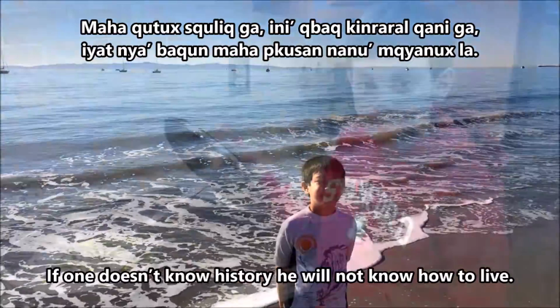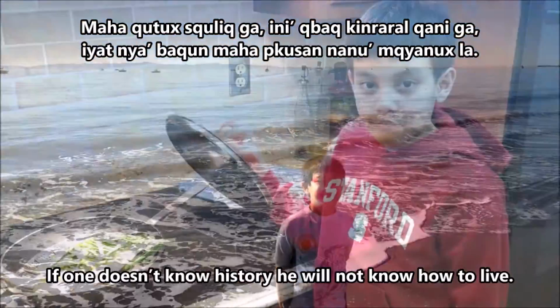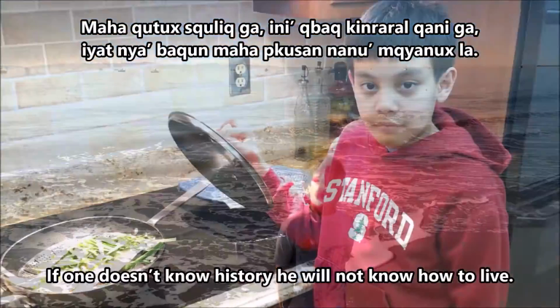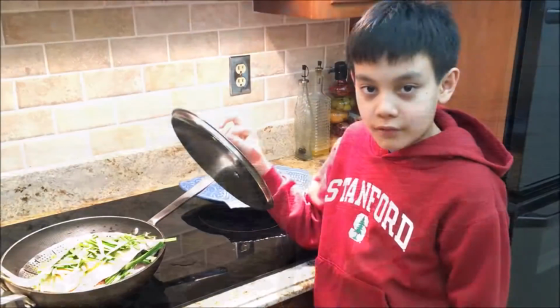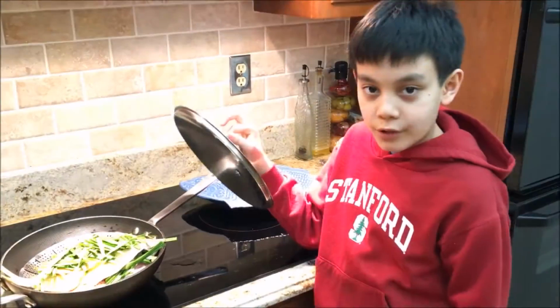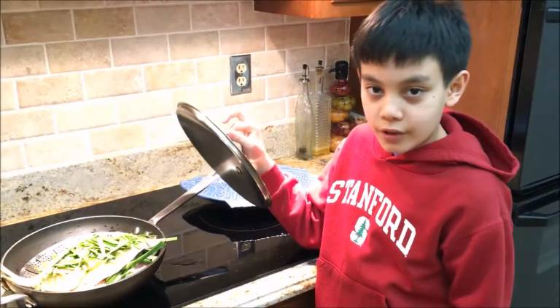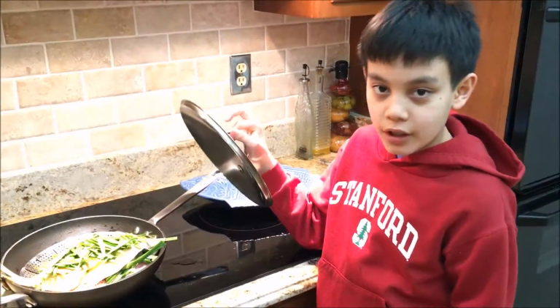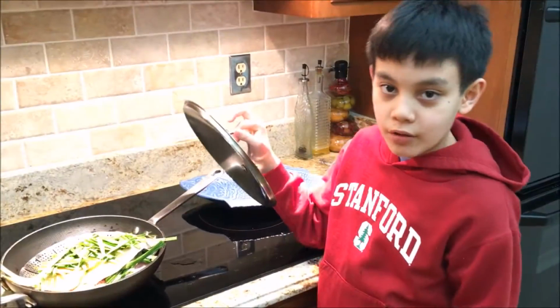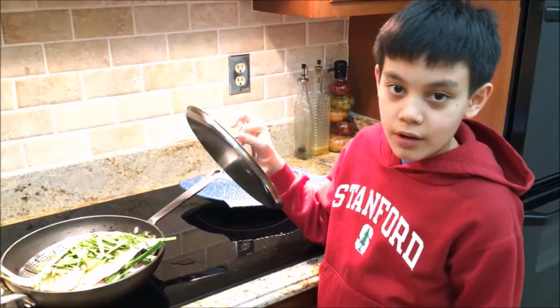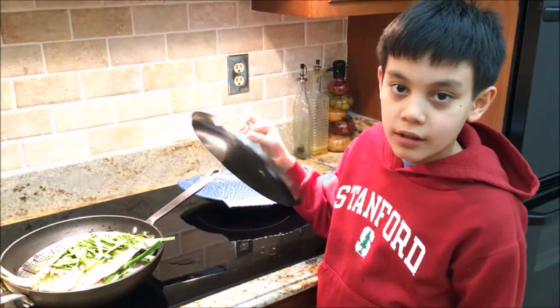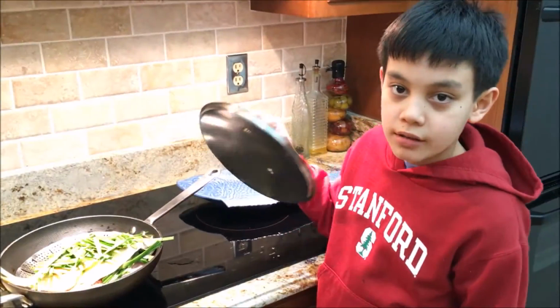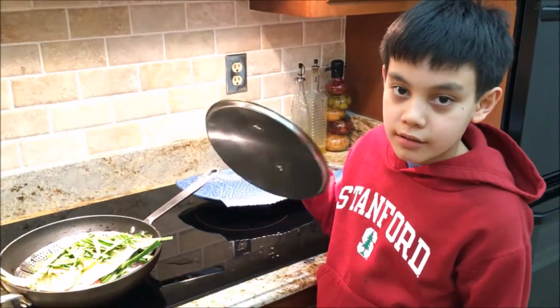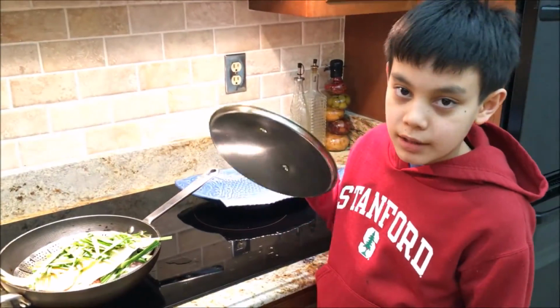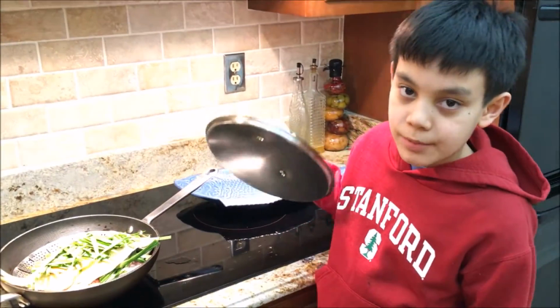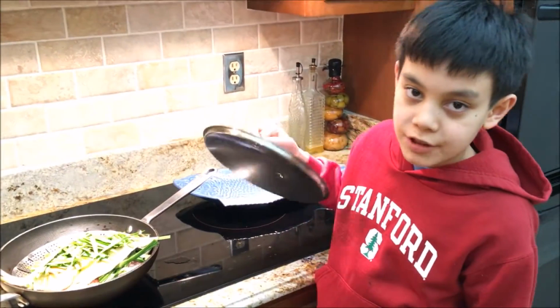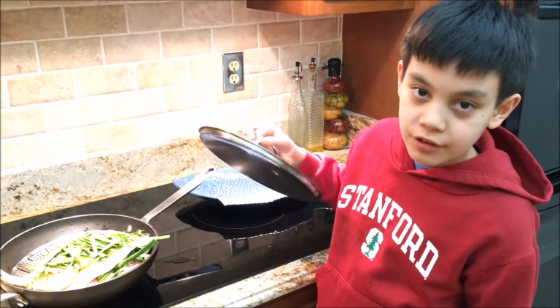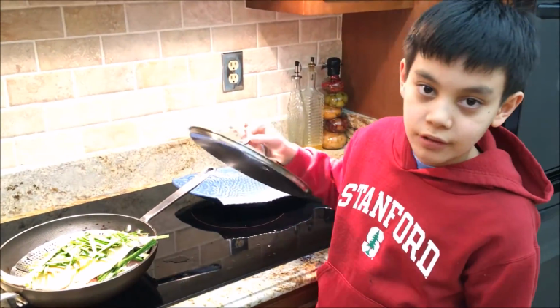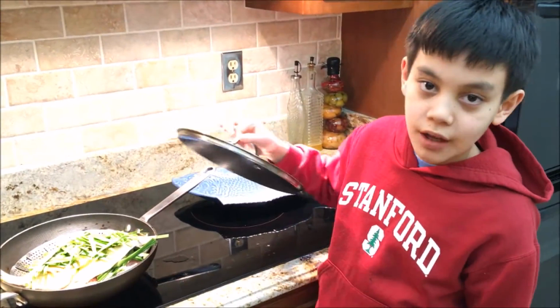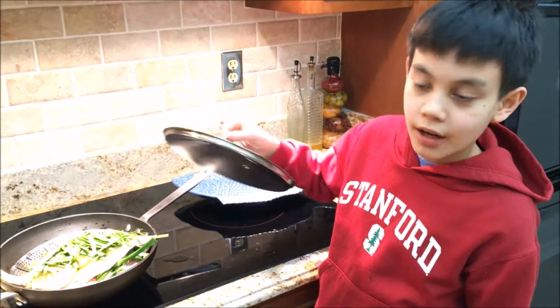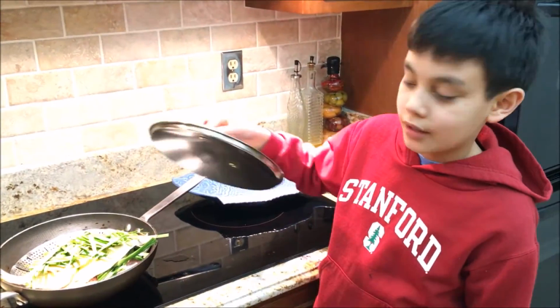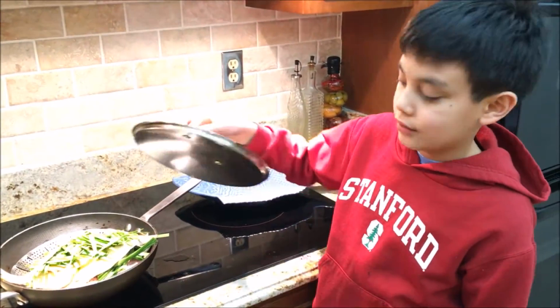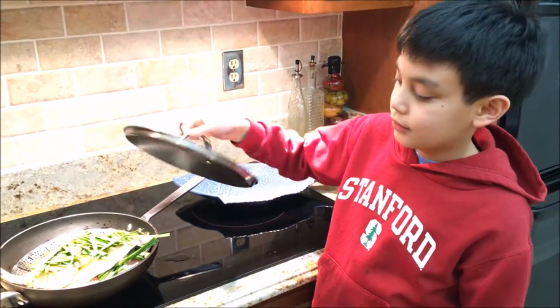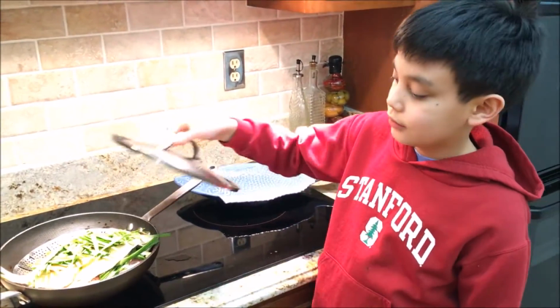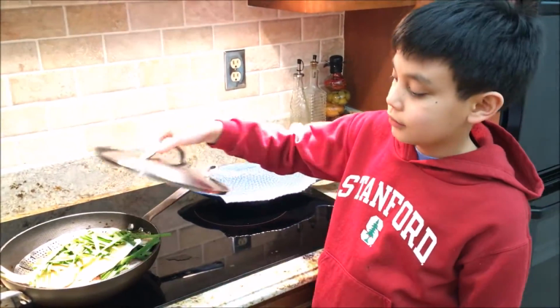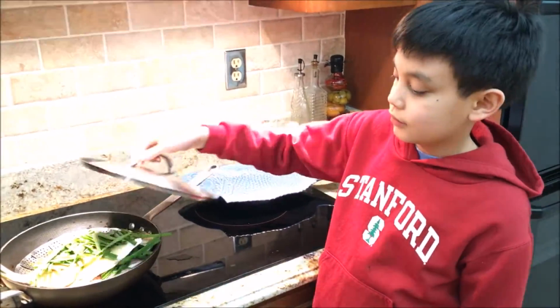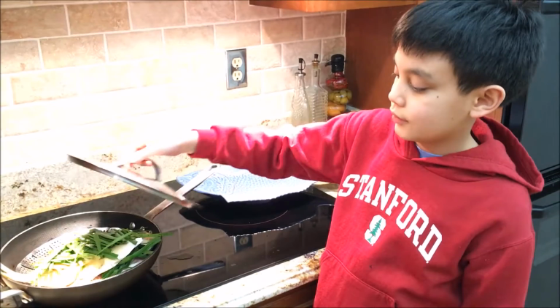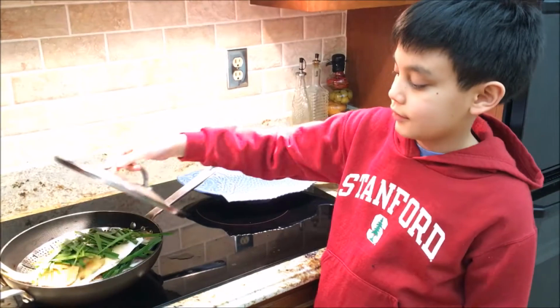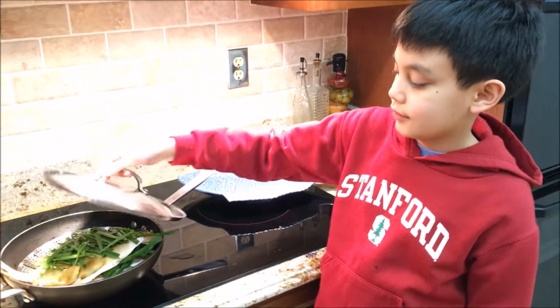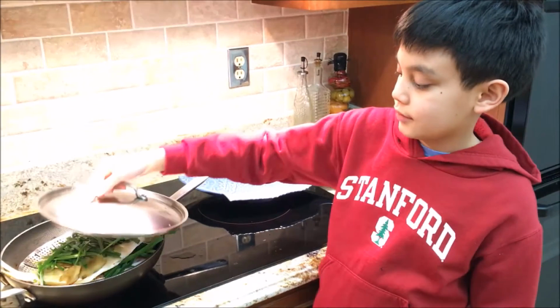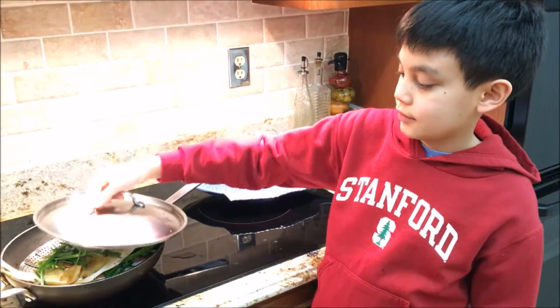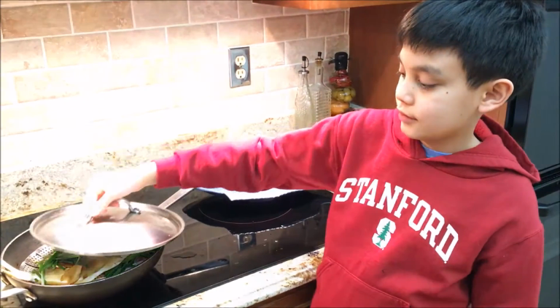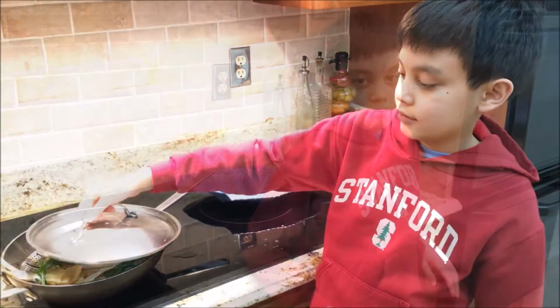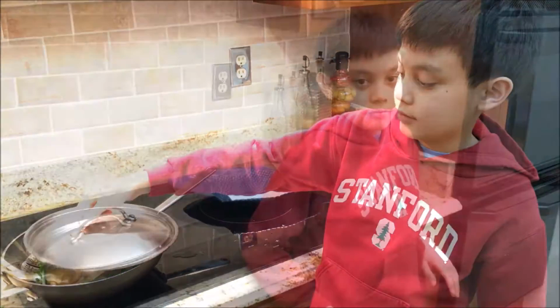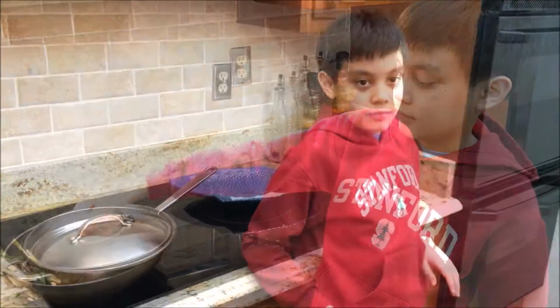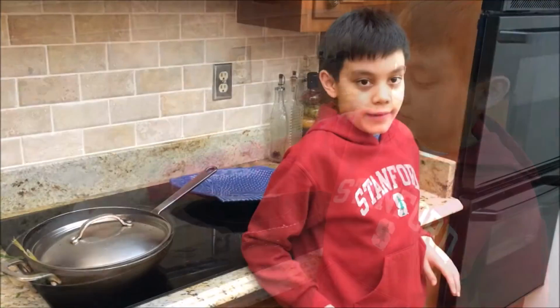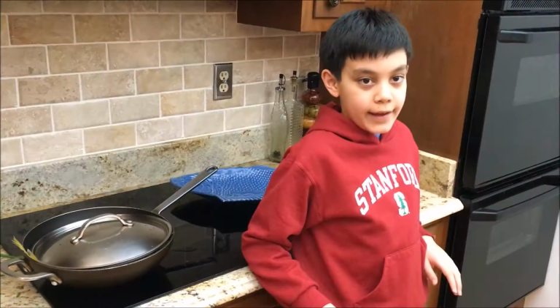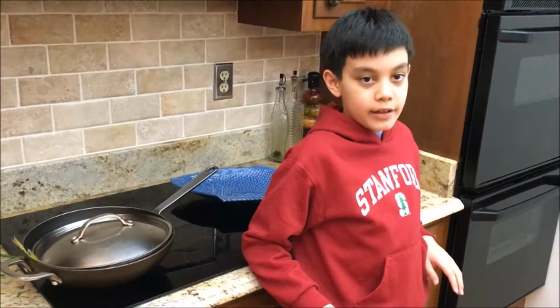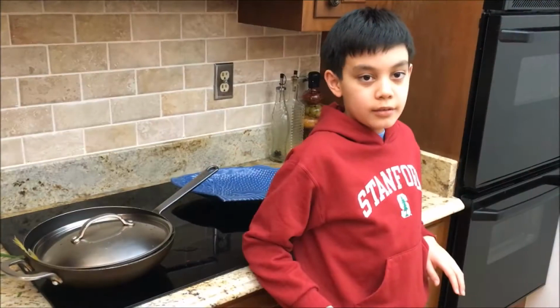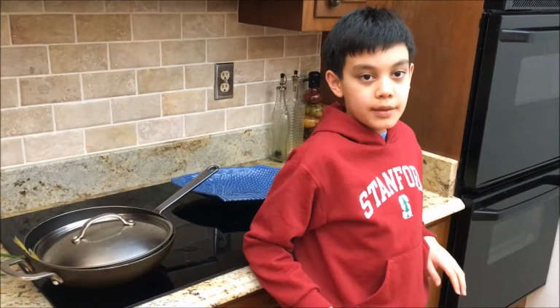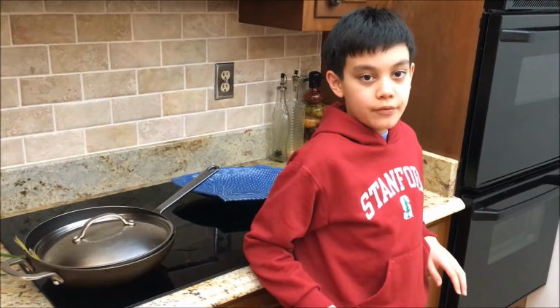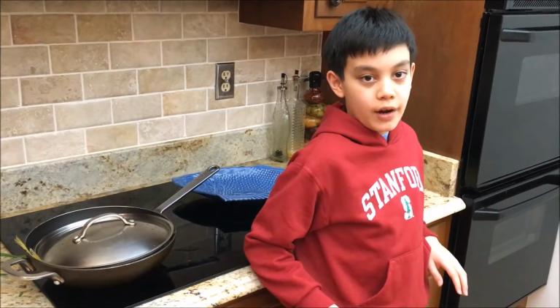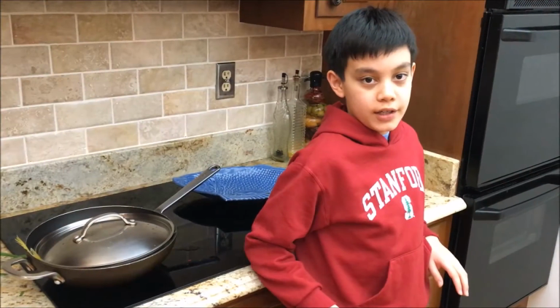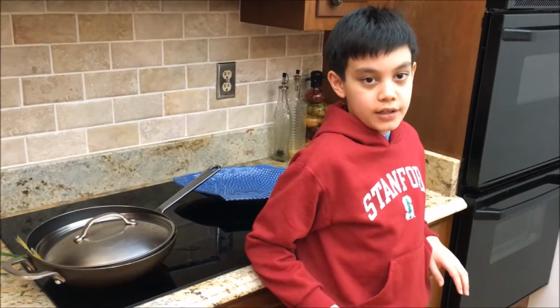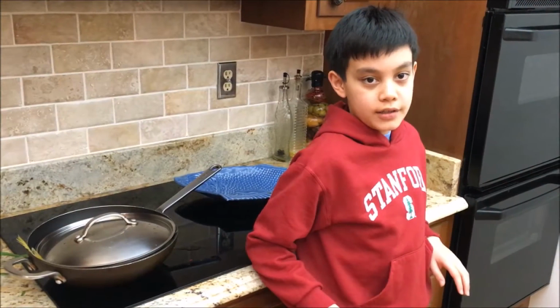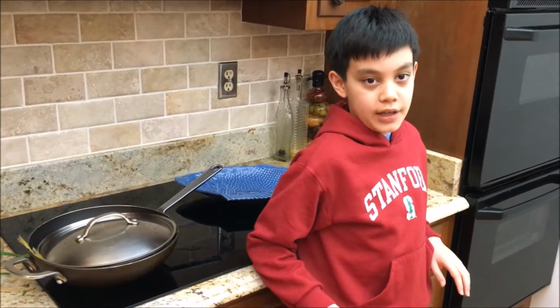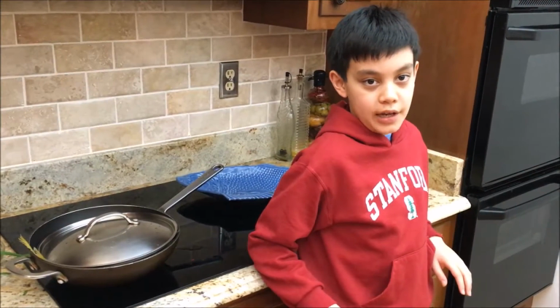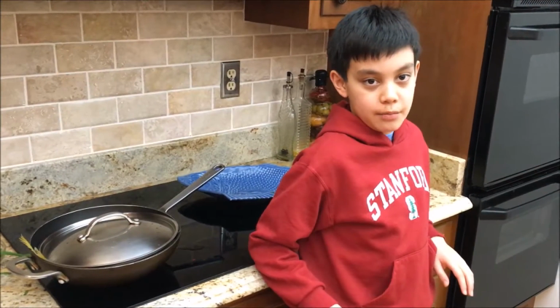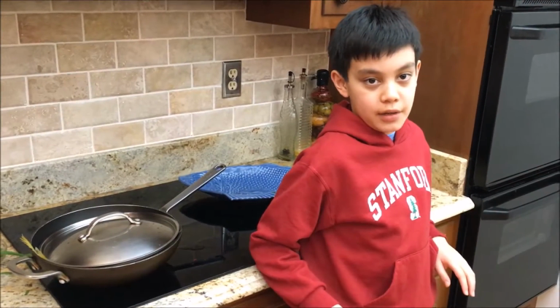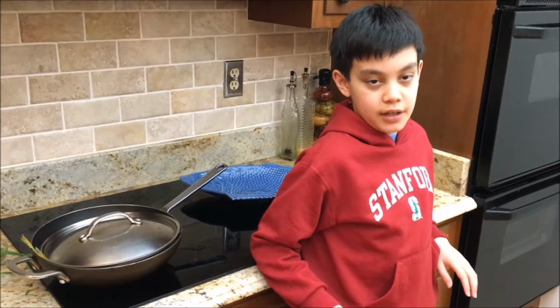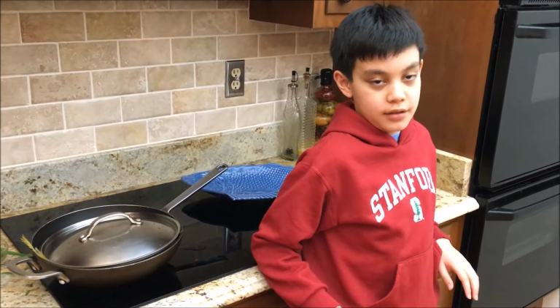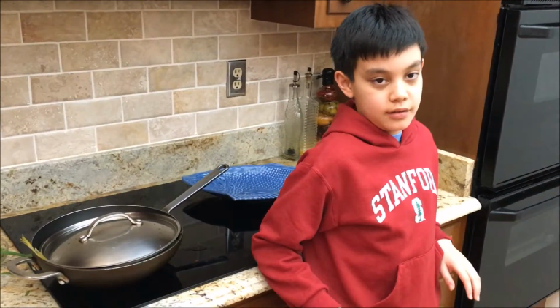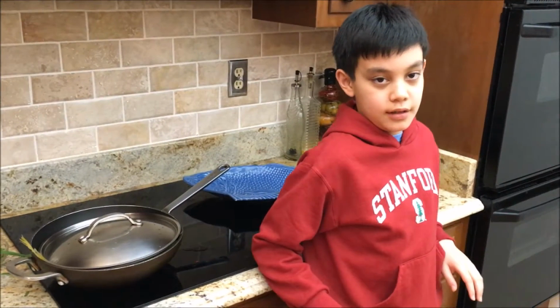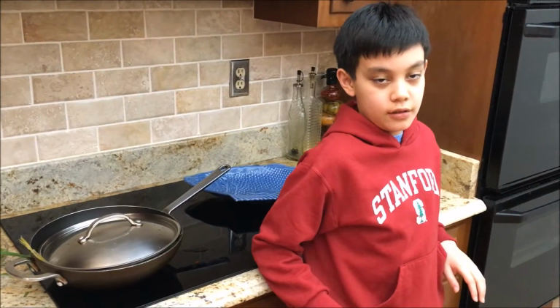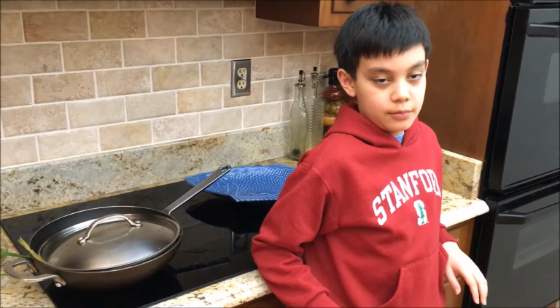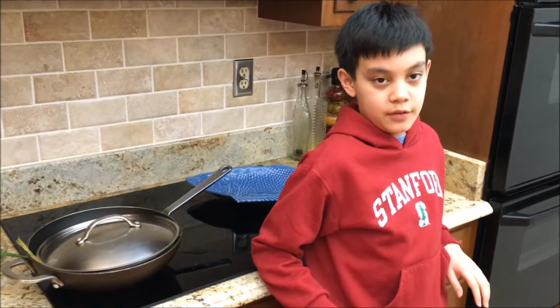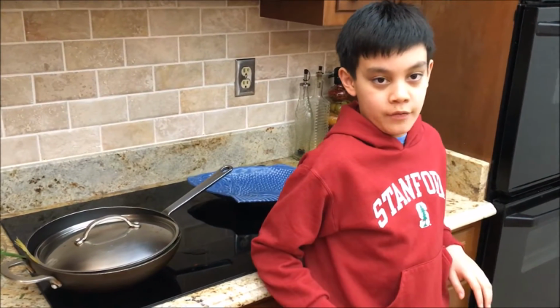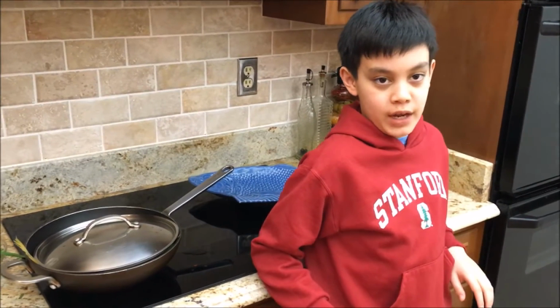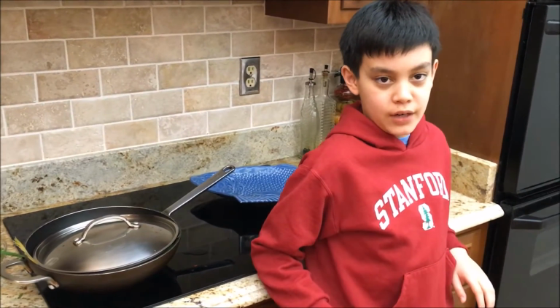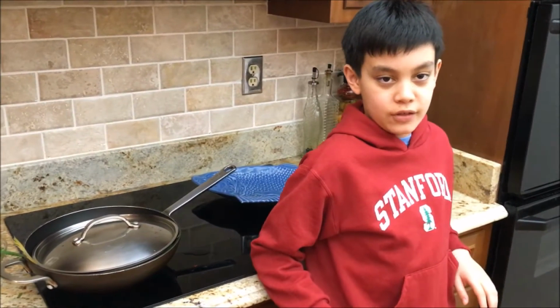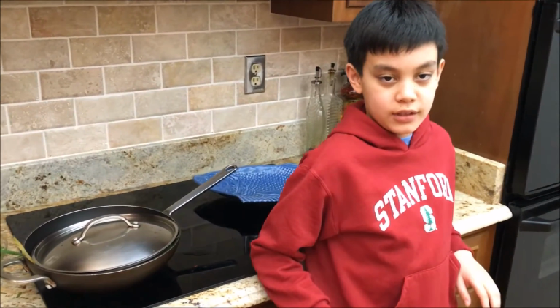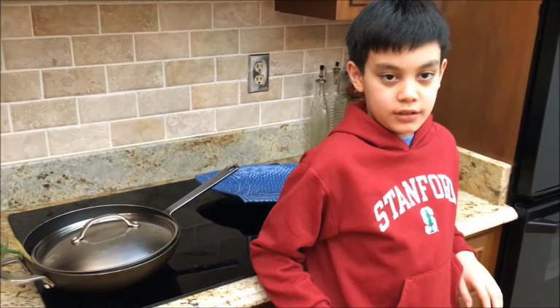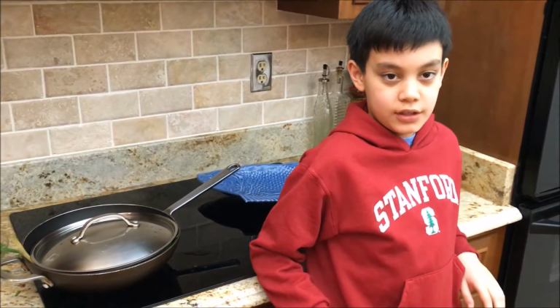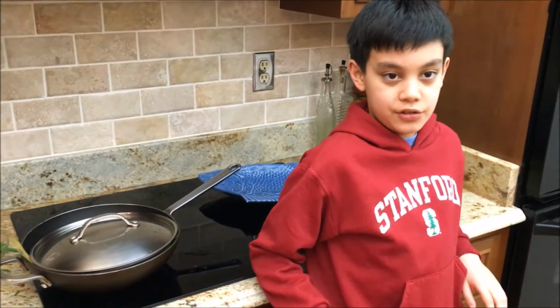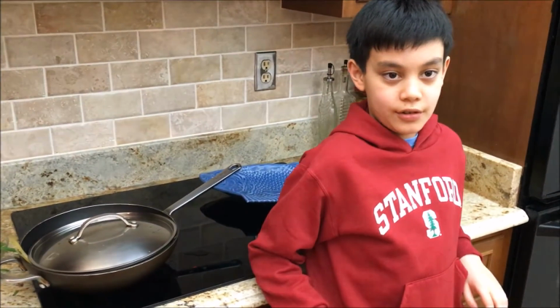You don't want to steam it too long. It'll be ready in 10 minutes and it'll be very delicious.